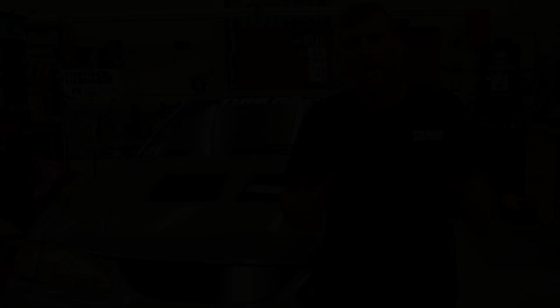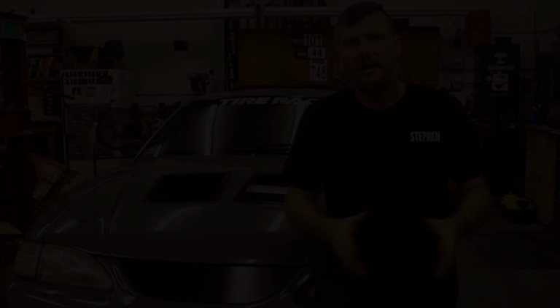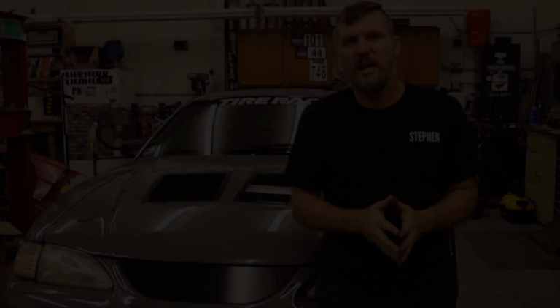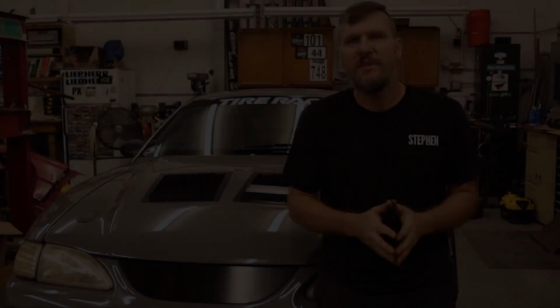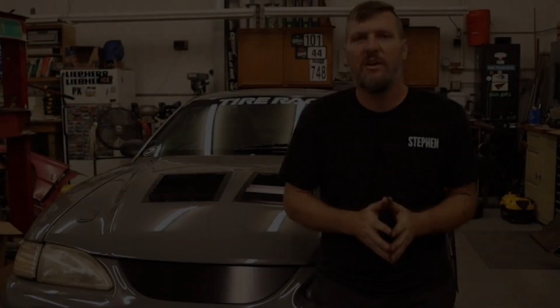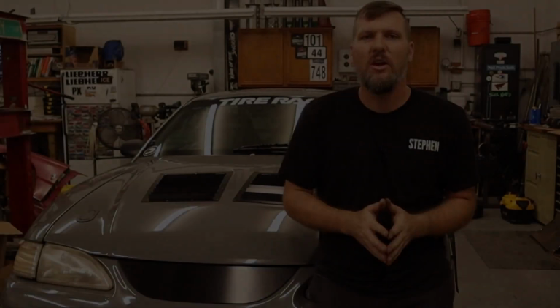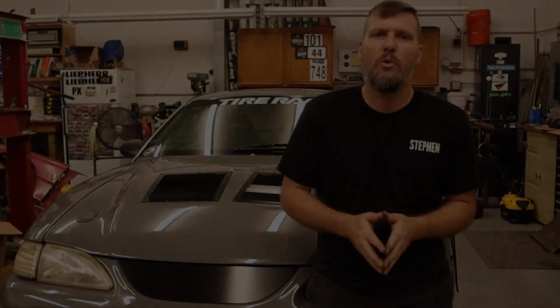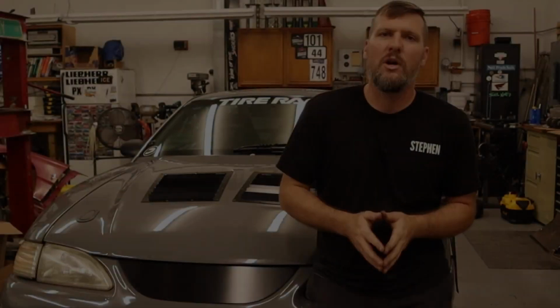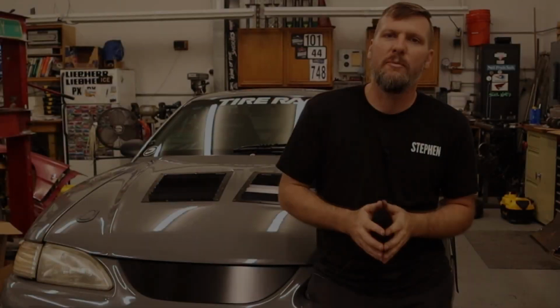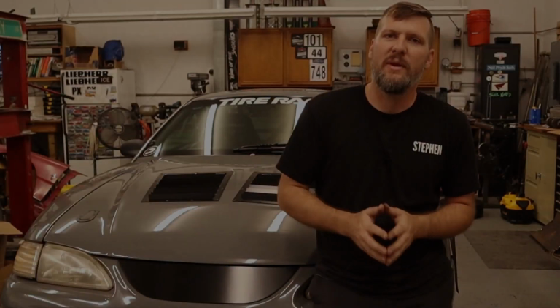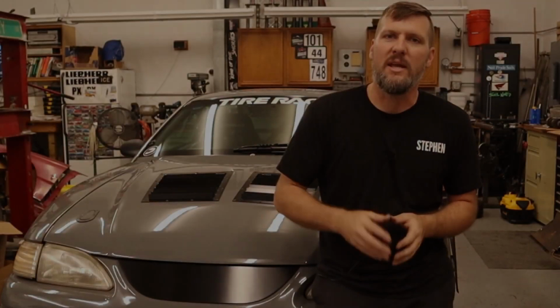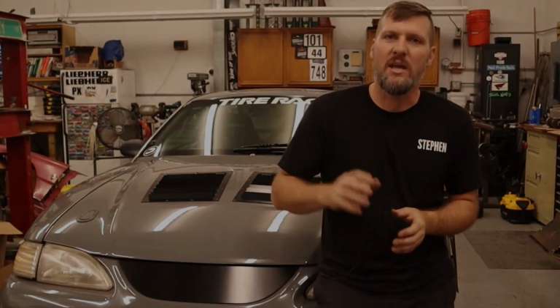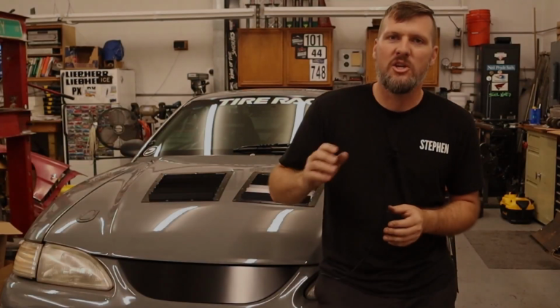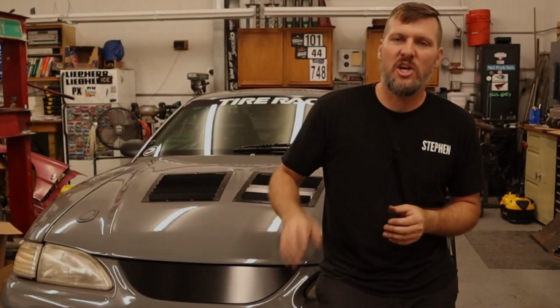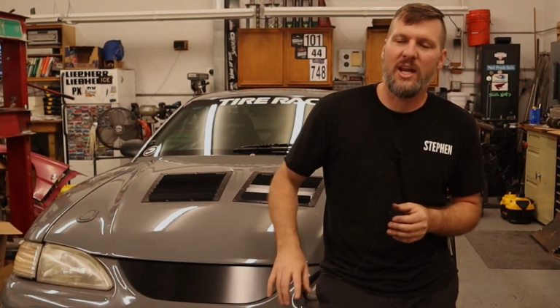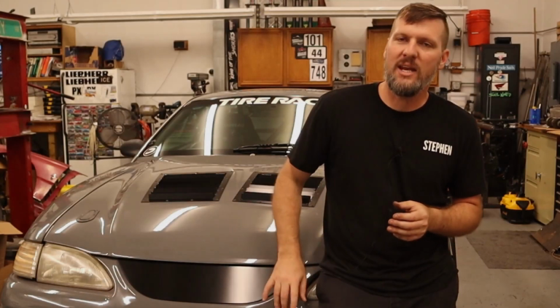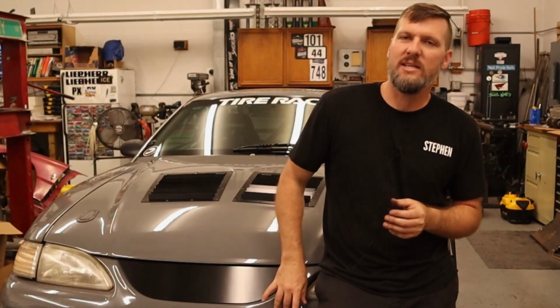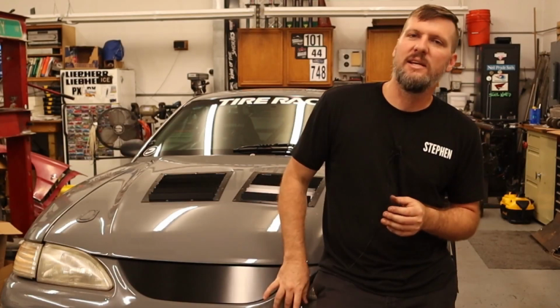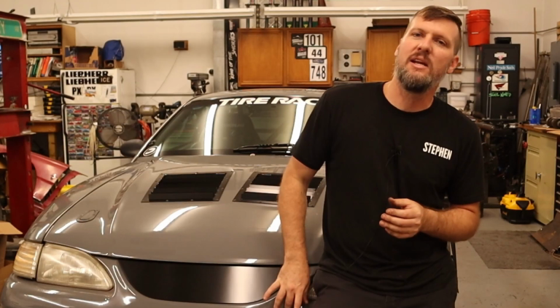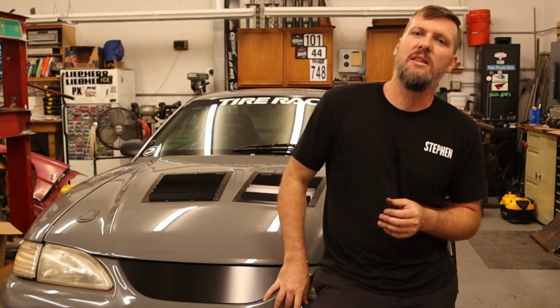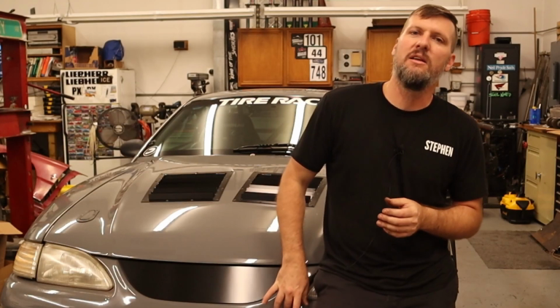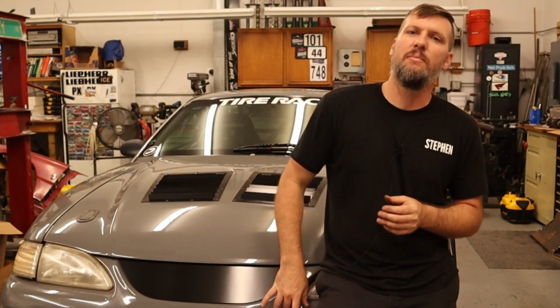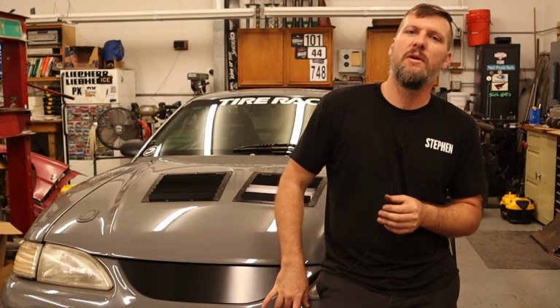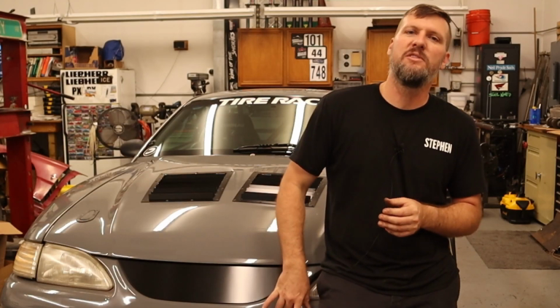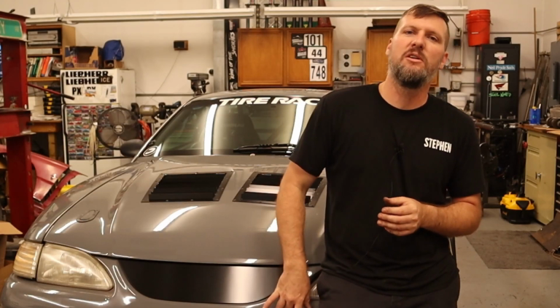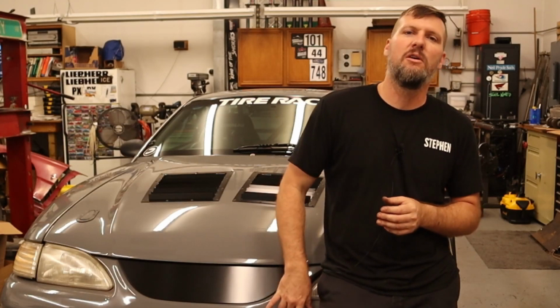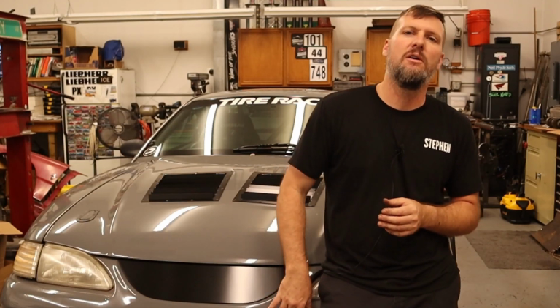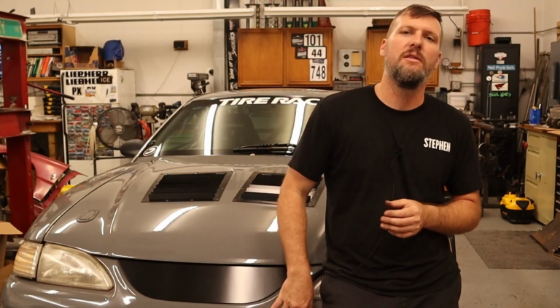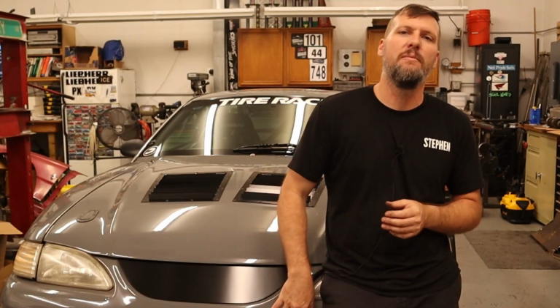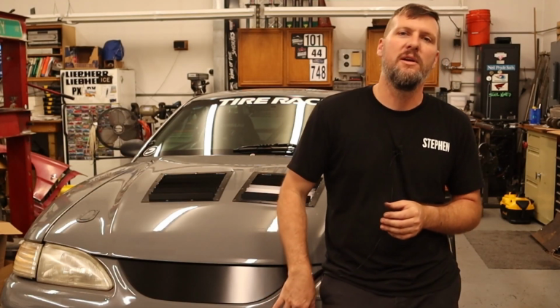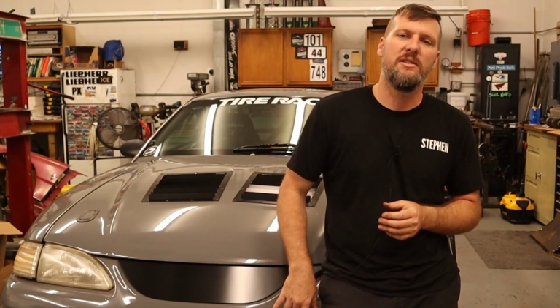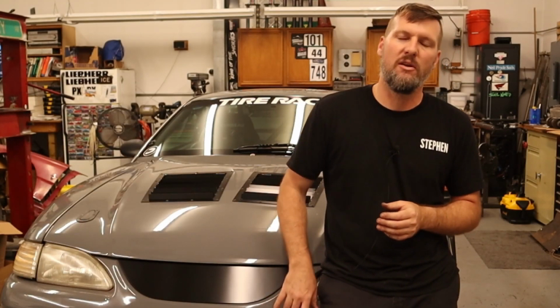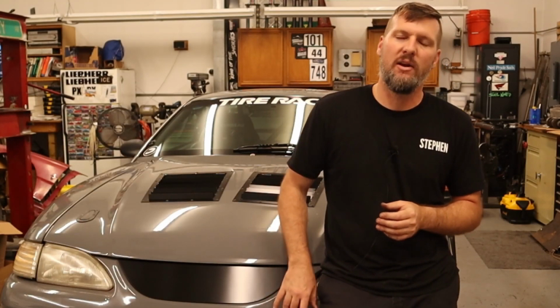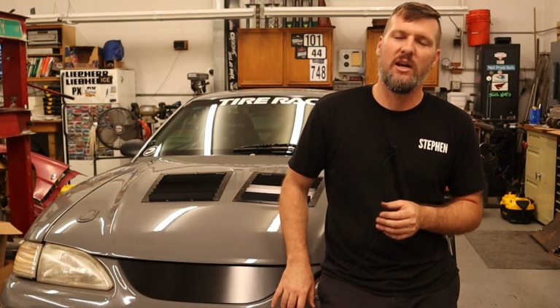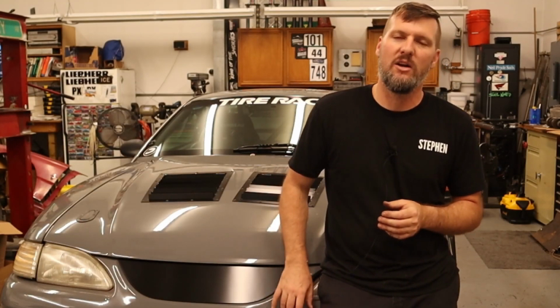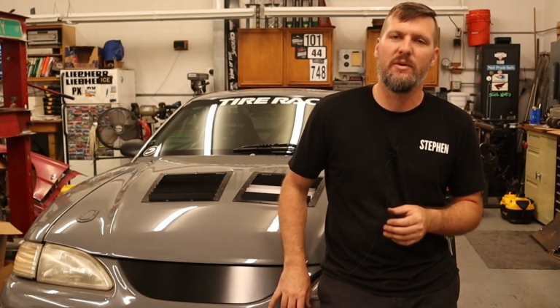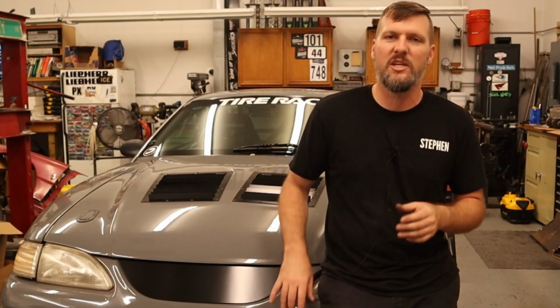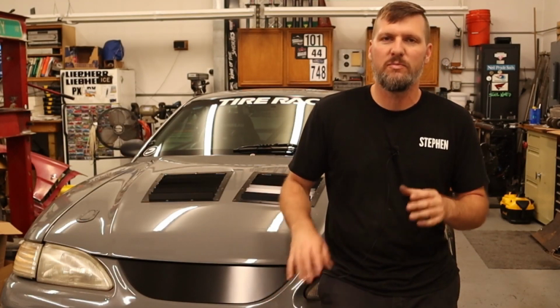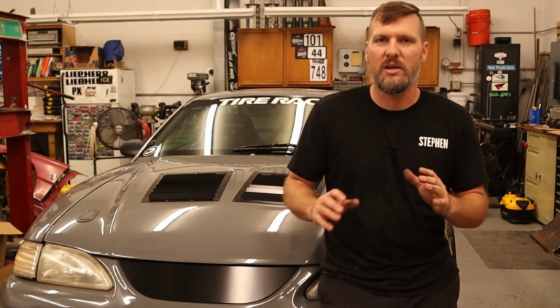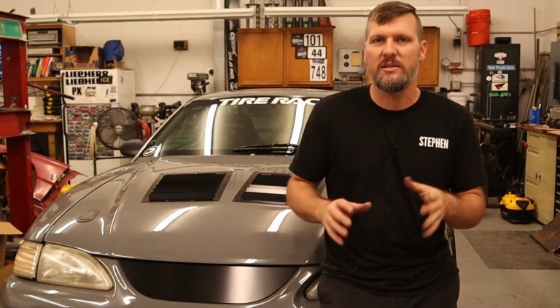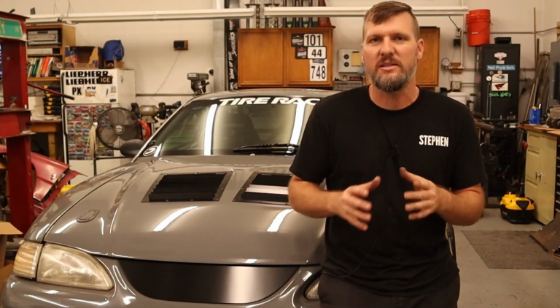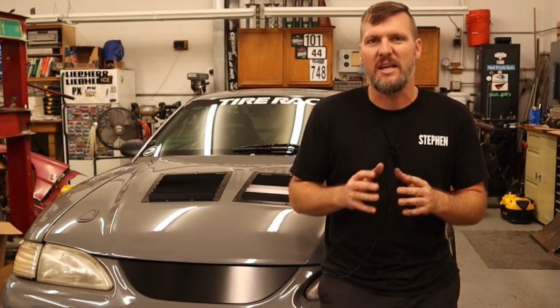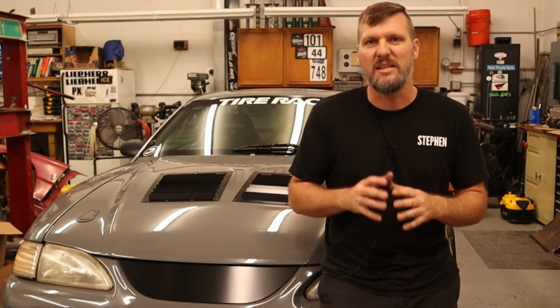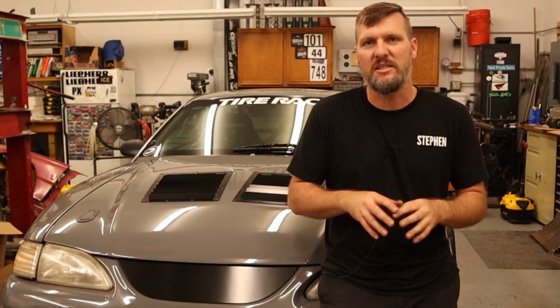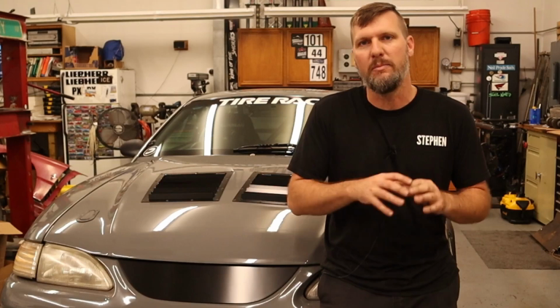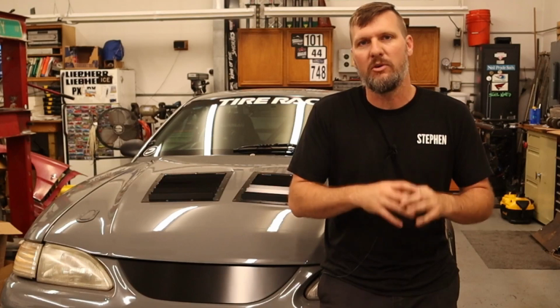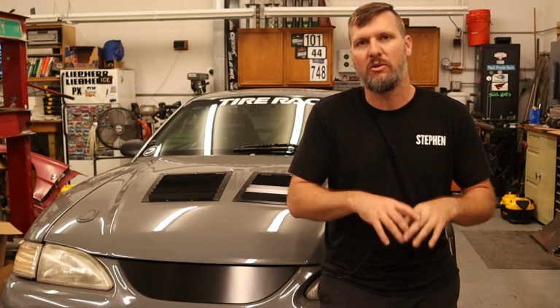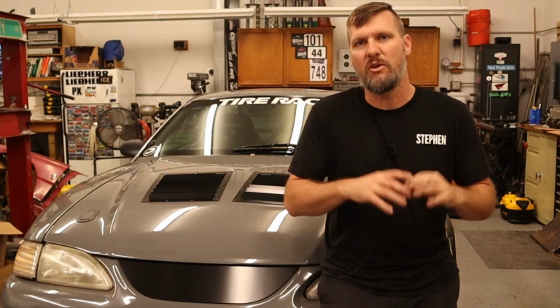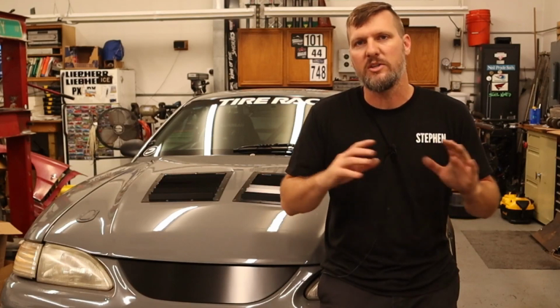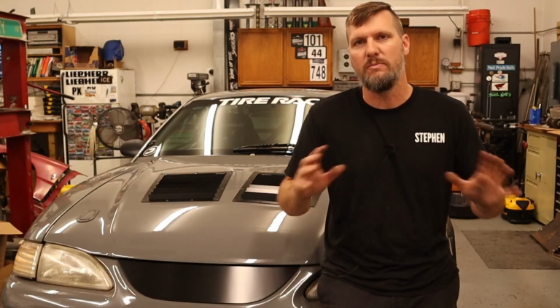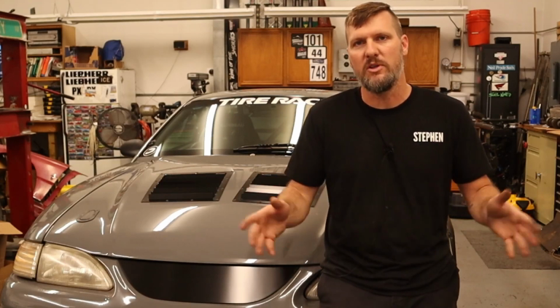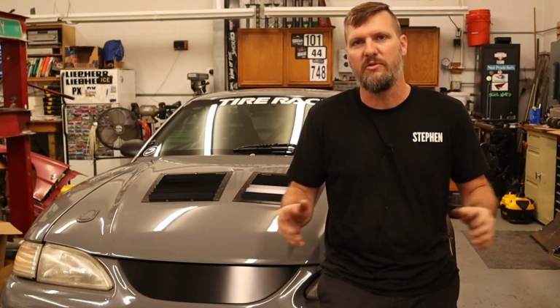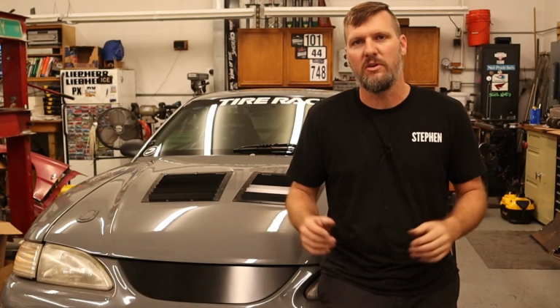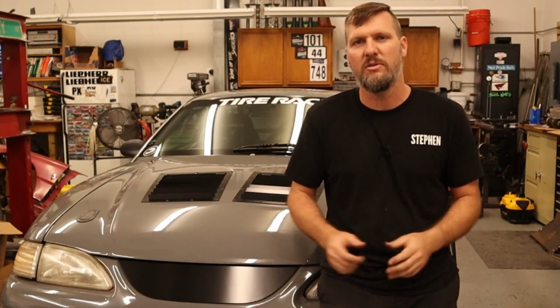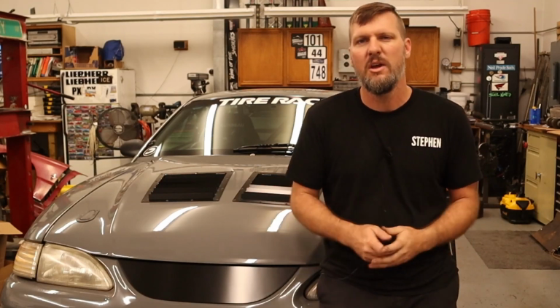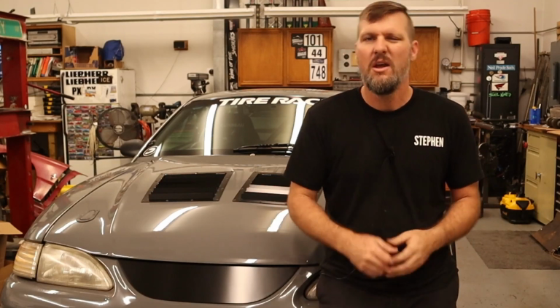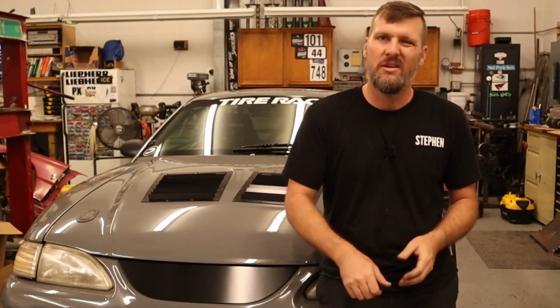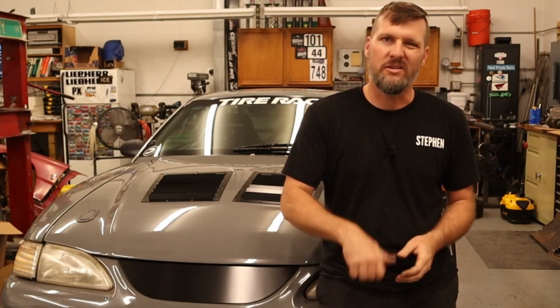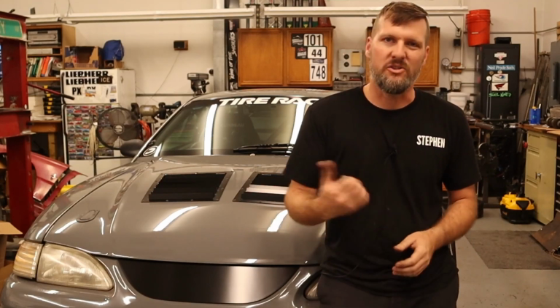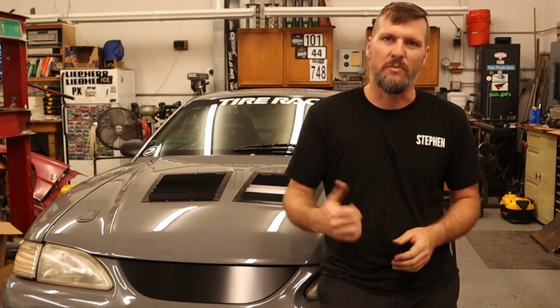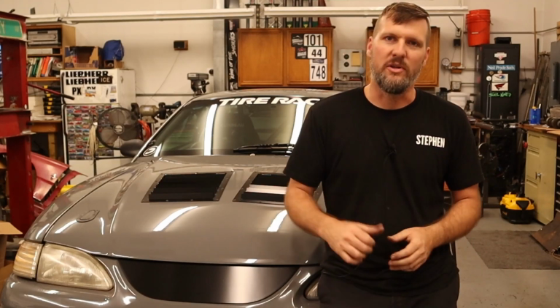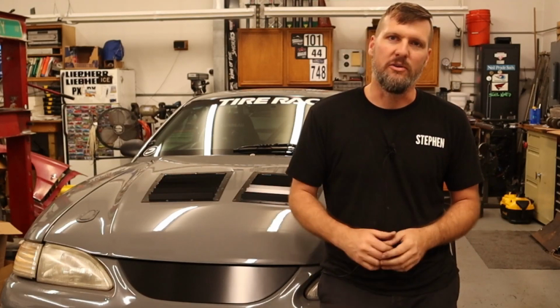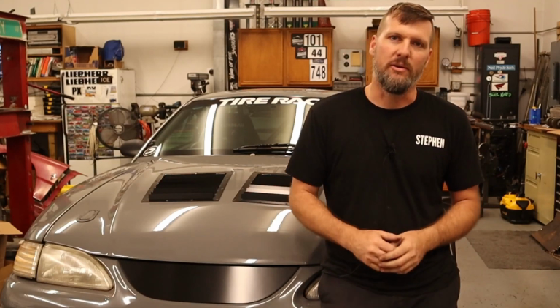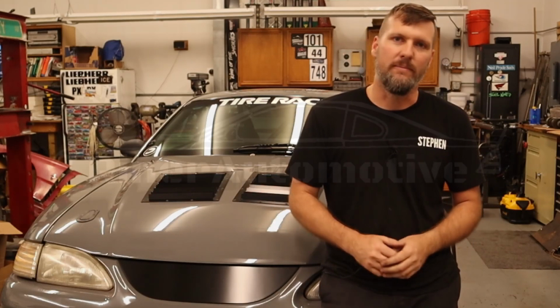In today's video, we're going to be checking and setting the bump steer on the Mustang right here, but this process is similar across most vehicles, so let's jump into it.